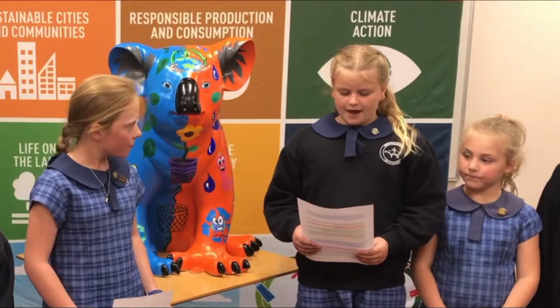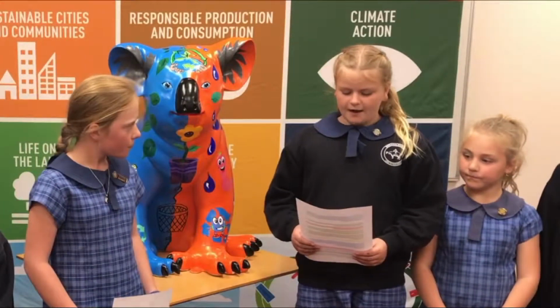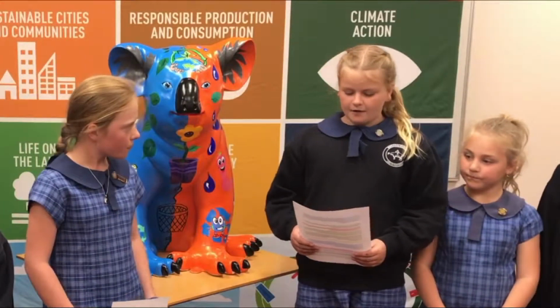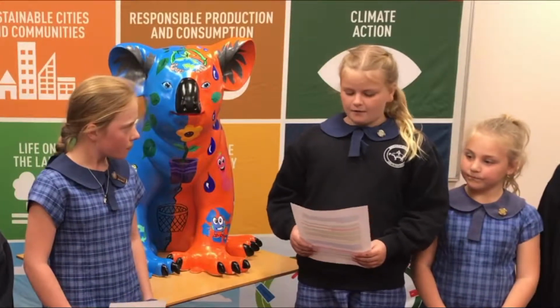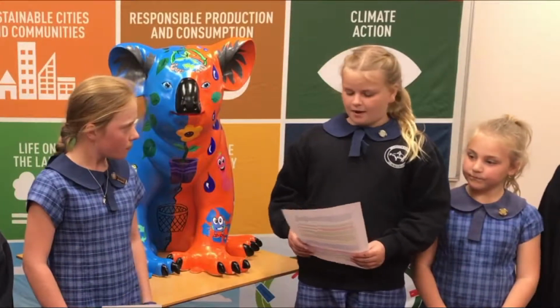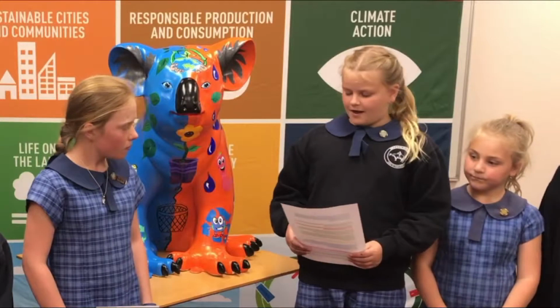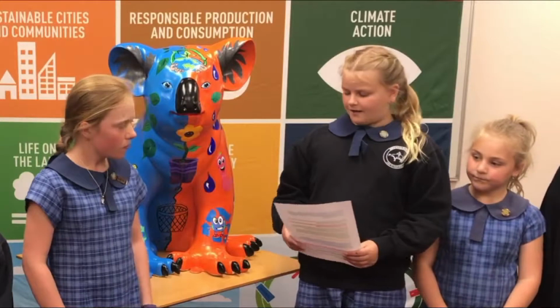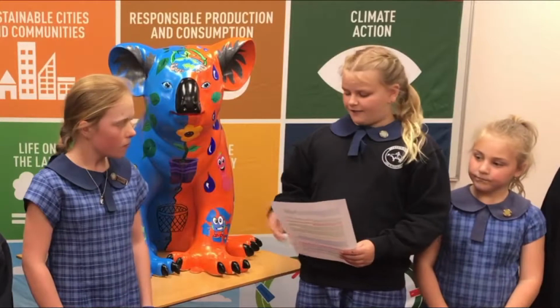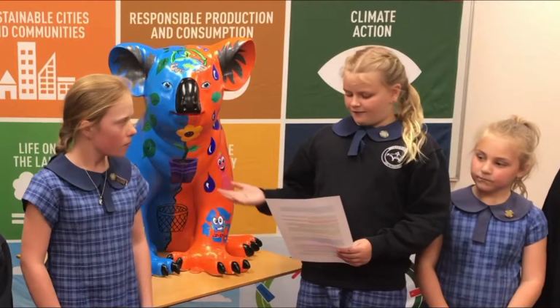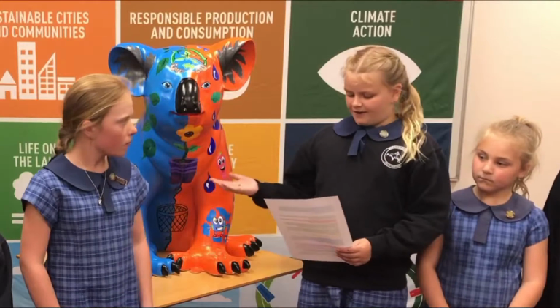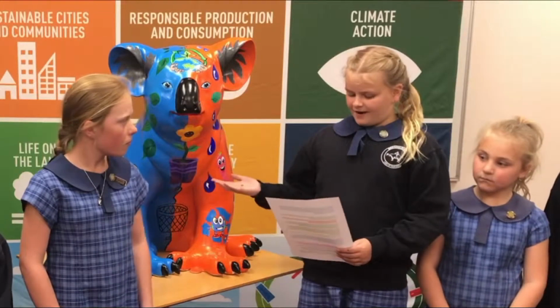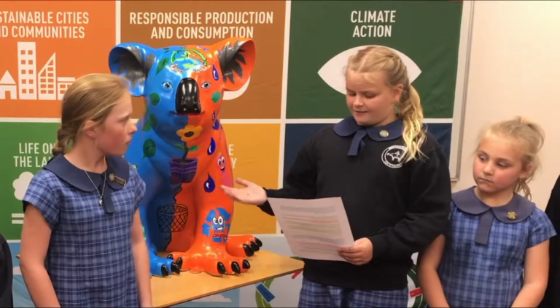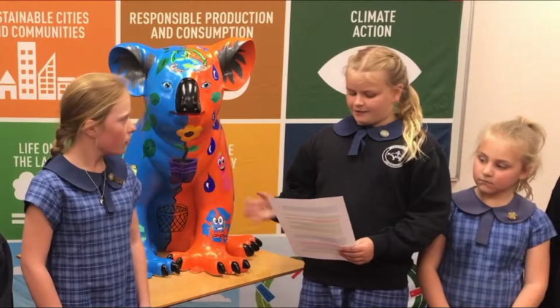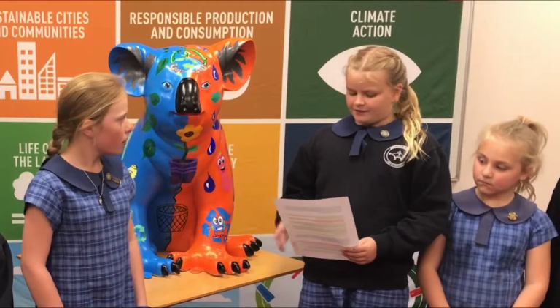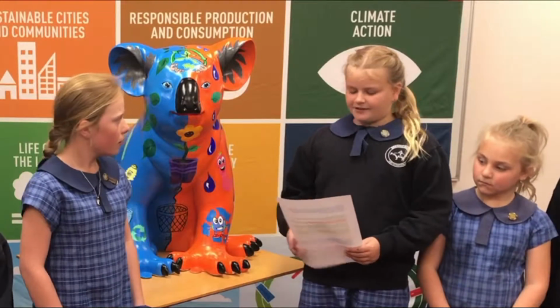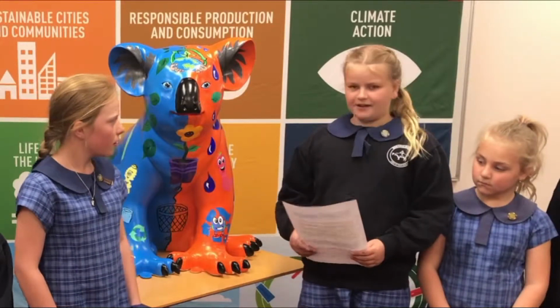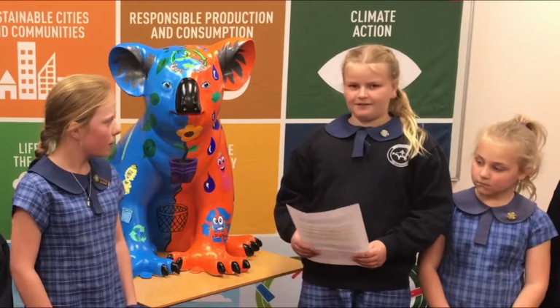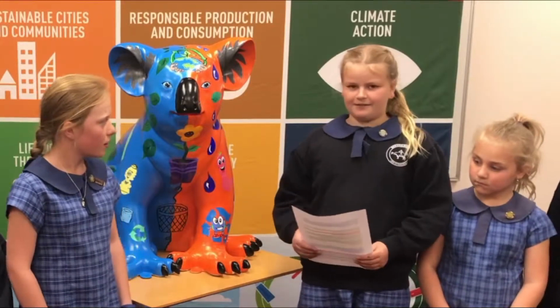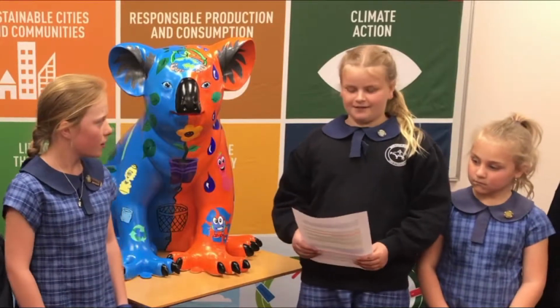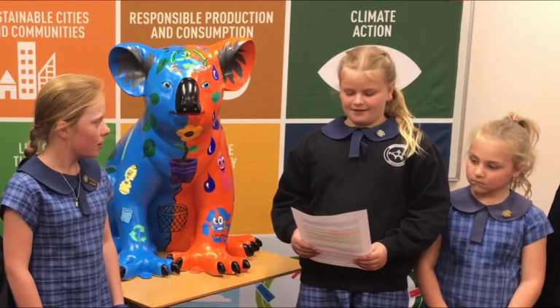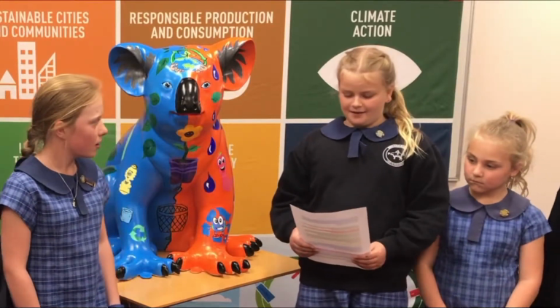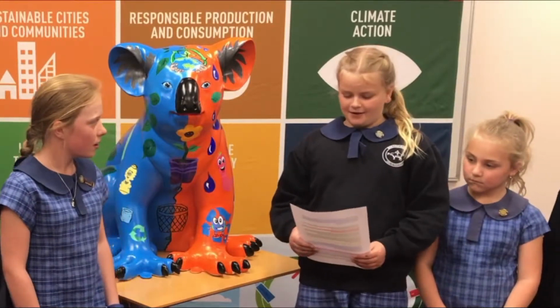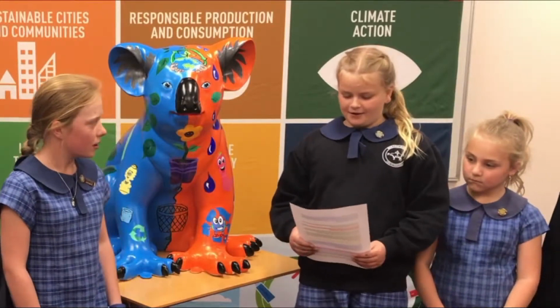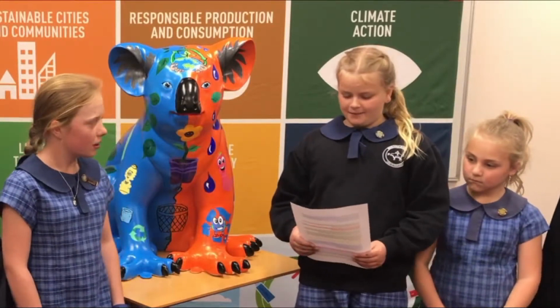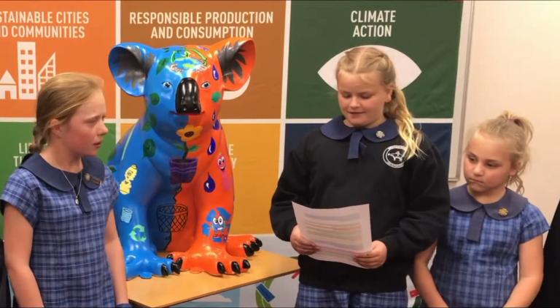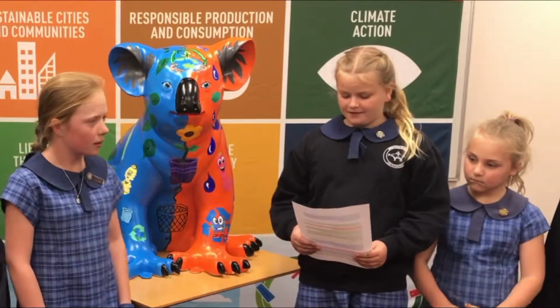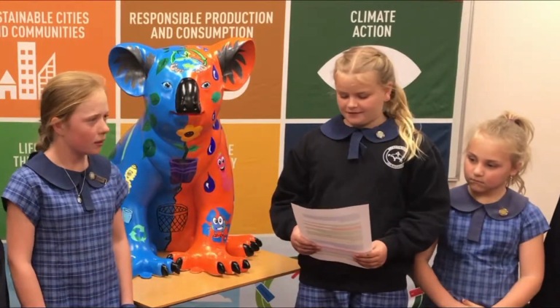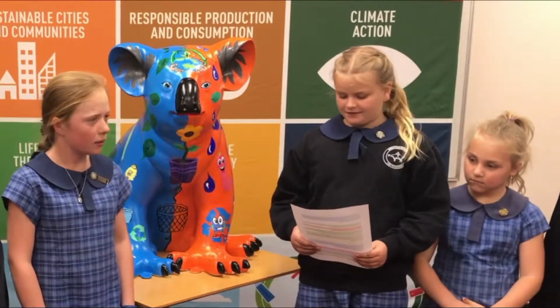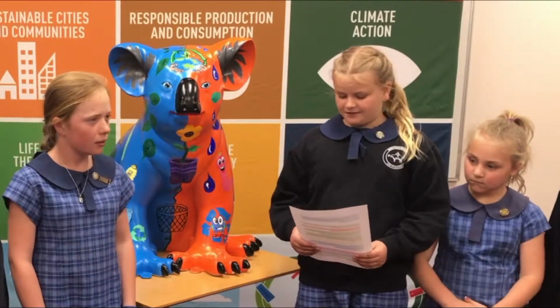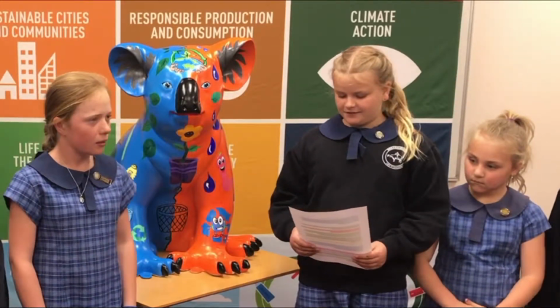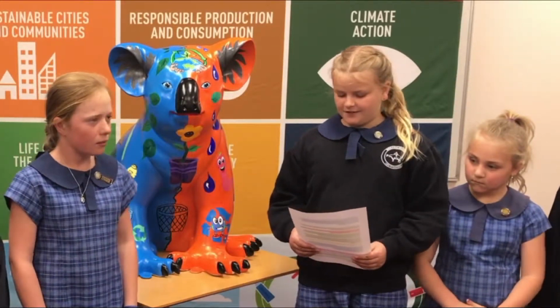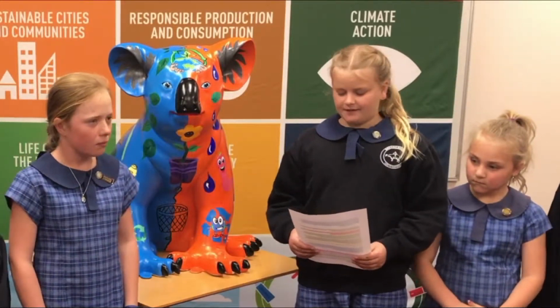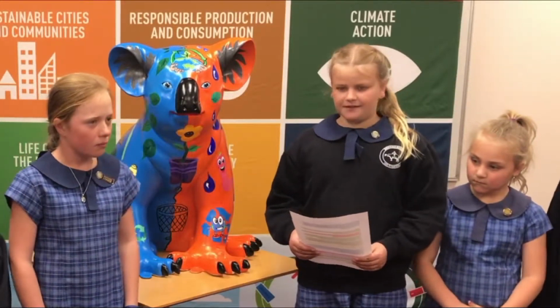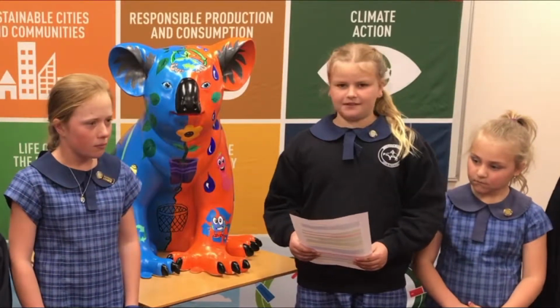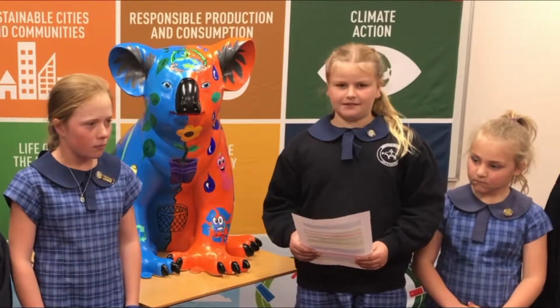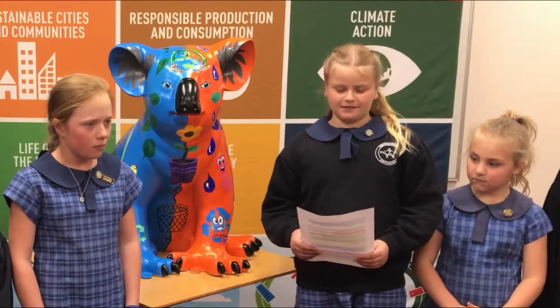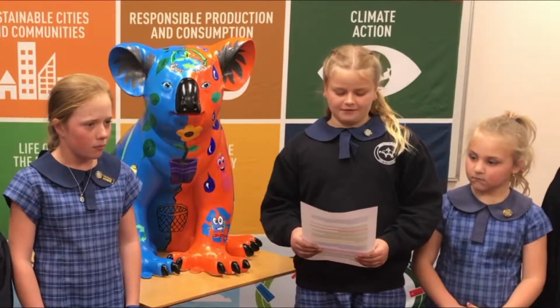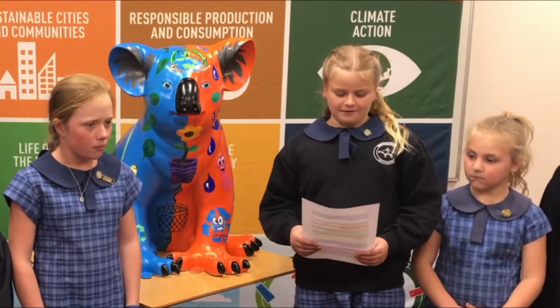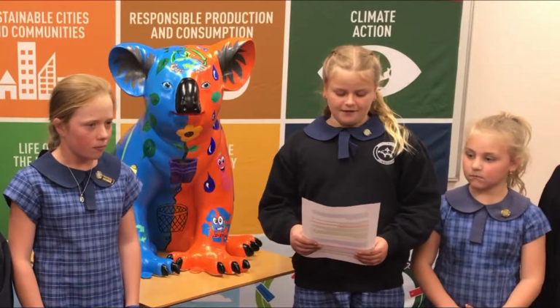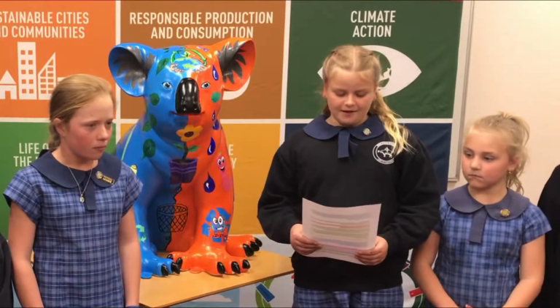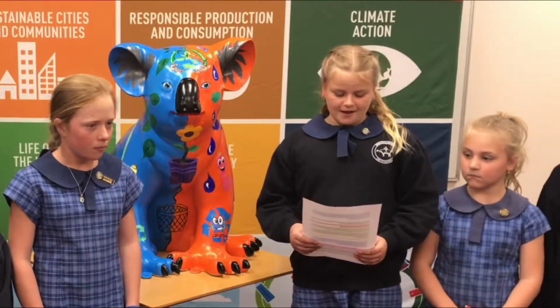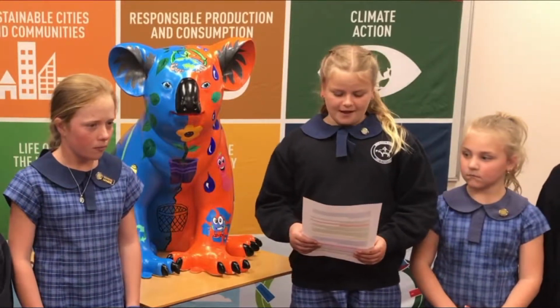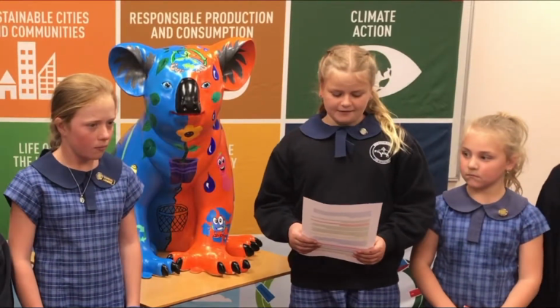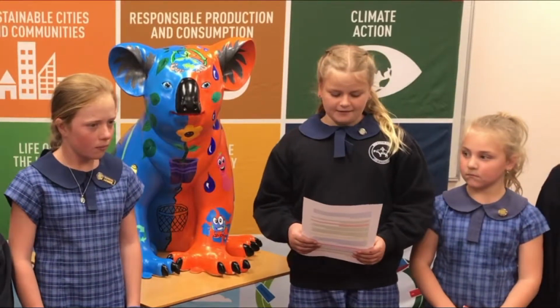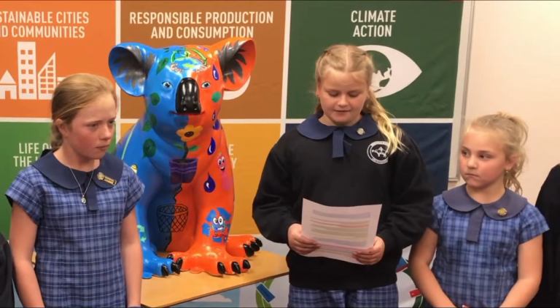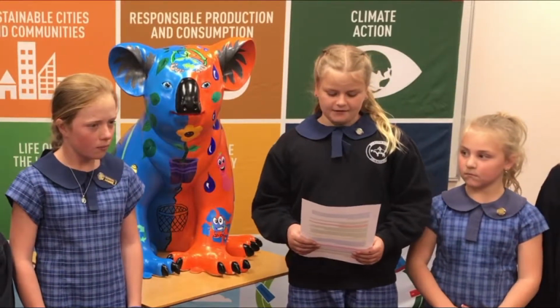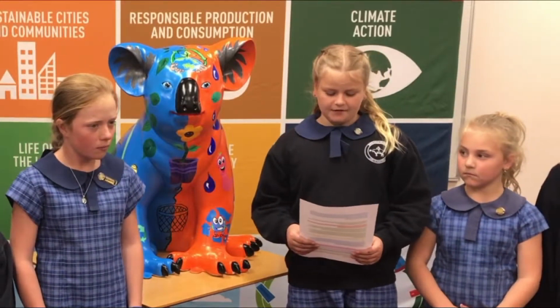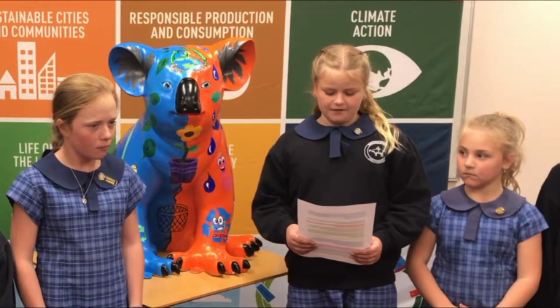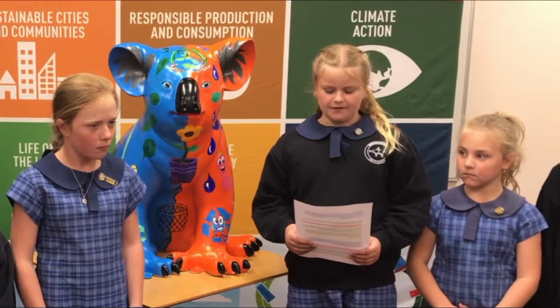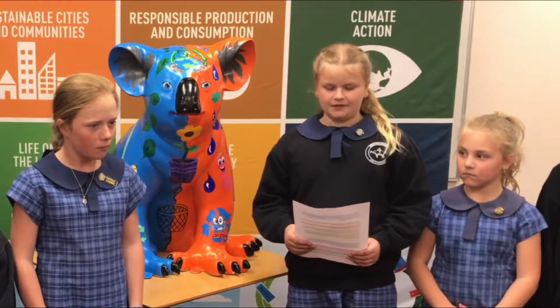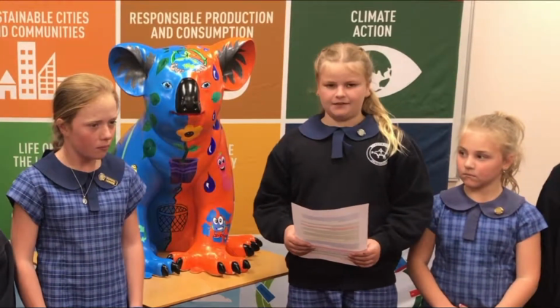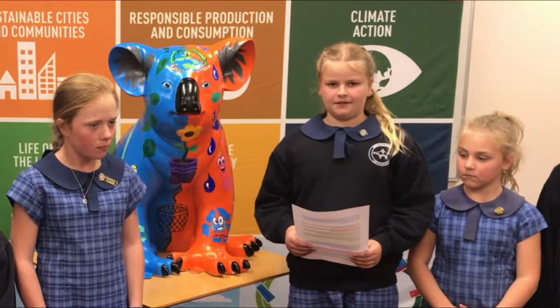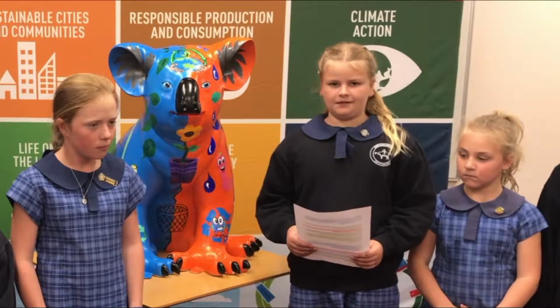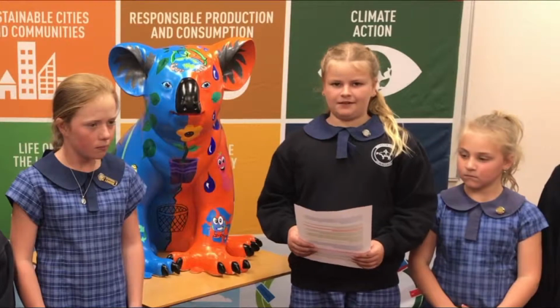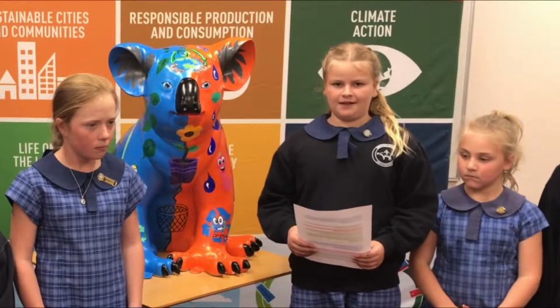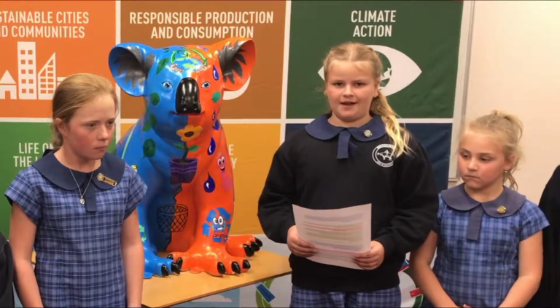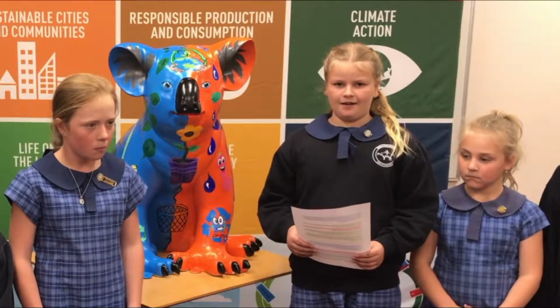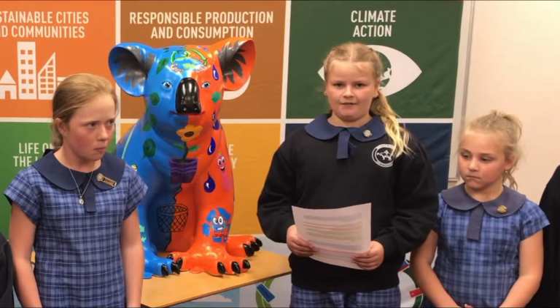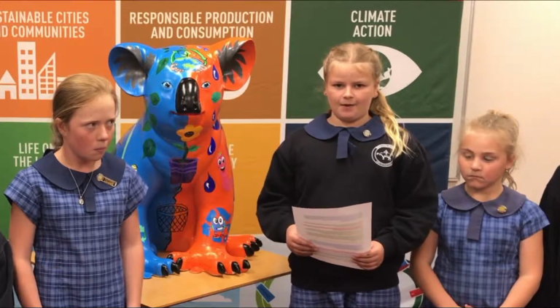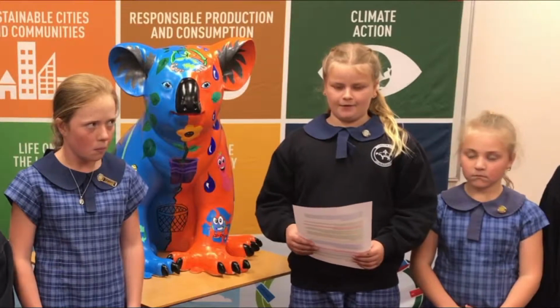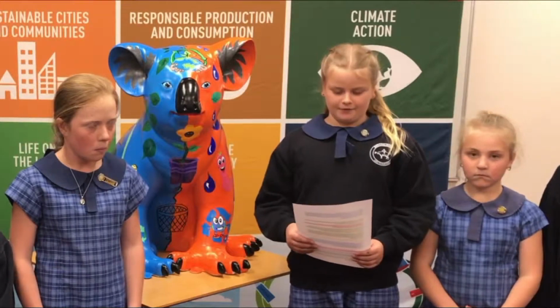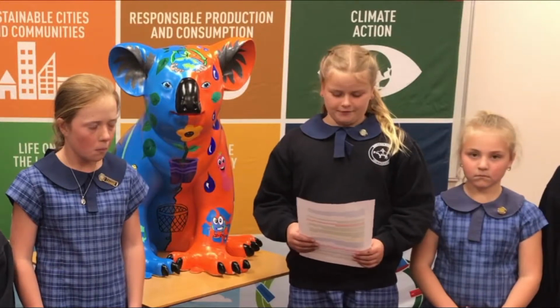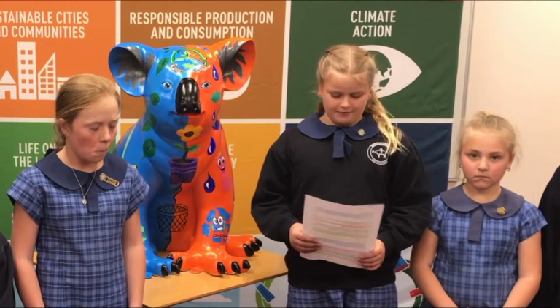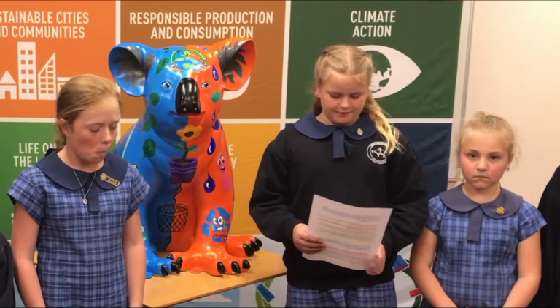Our koala Fred portrays what we are hoping to achieve as a school as a result of conducting our rubbish audit.